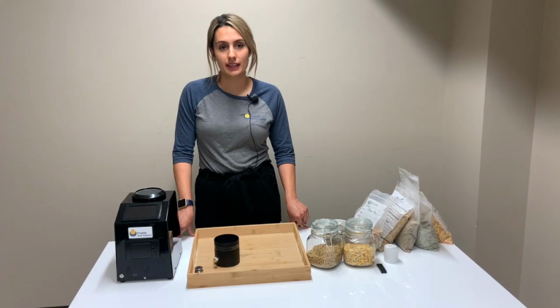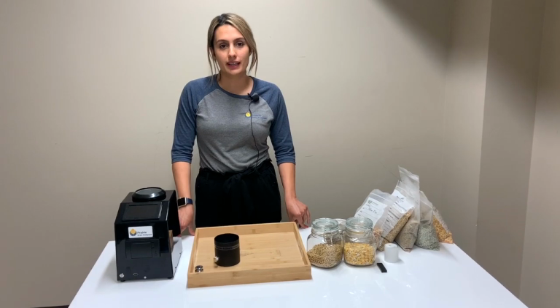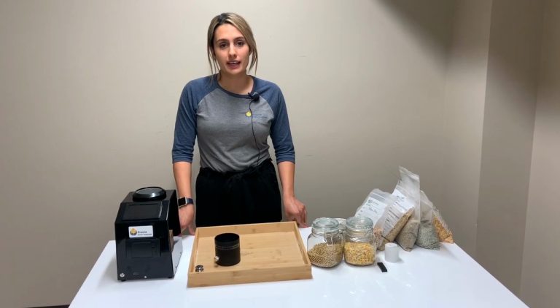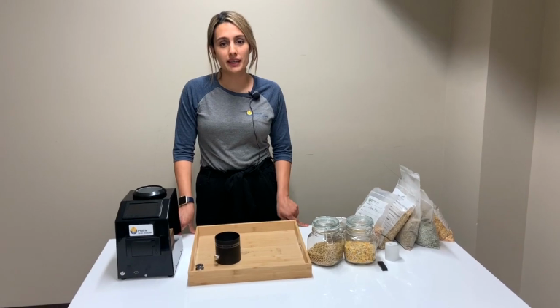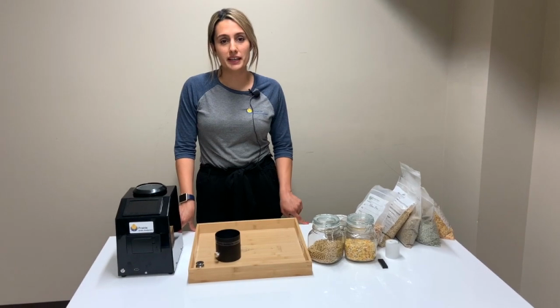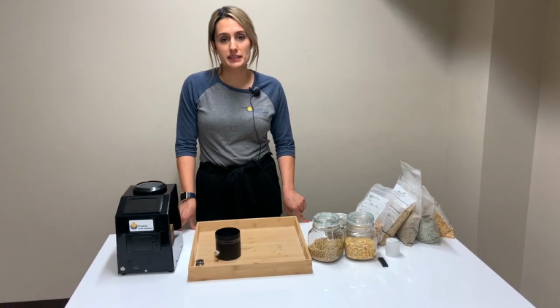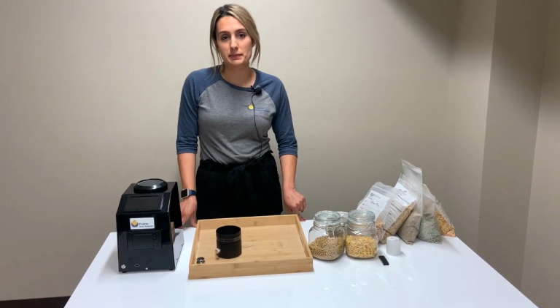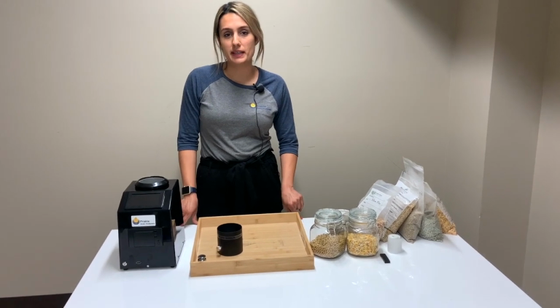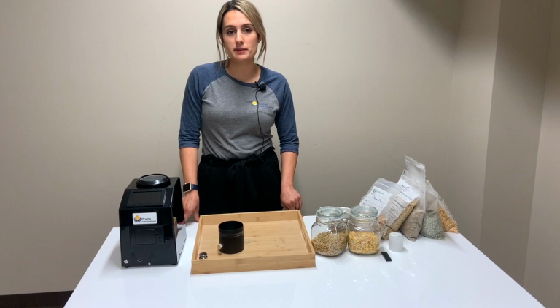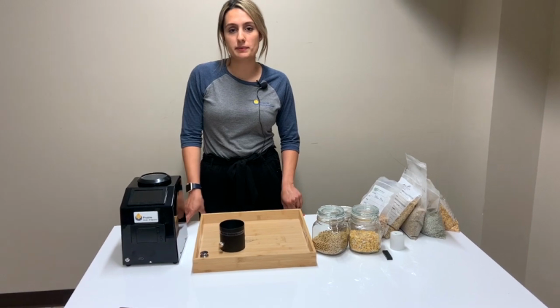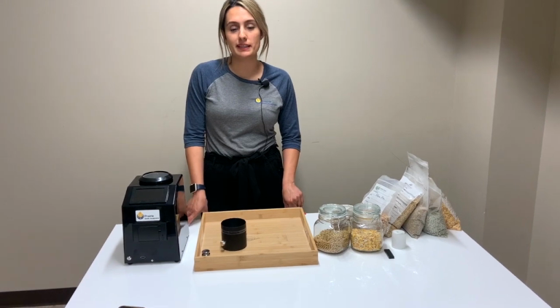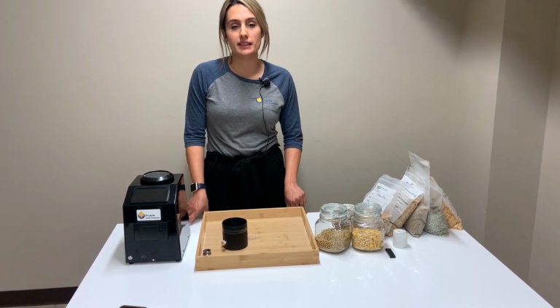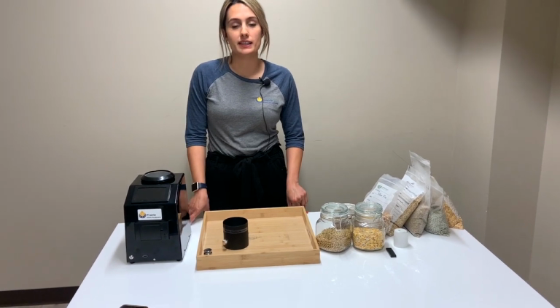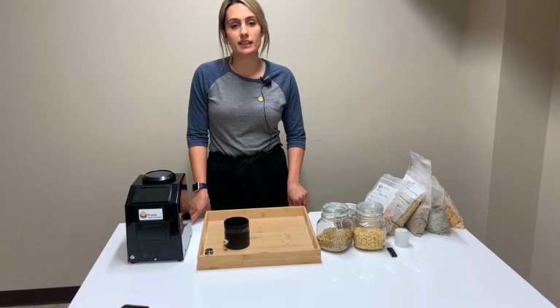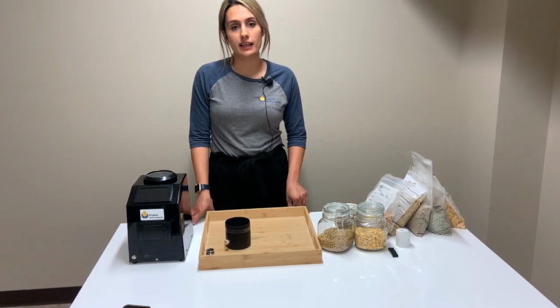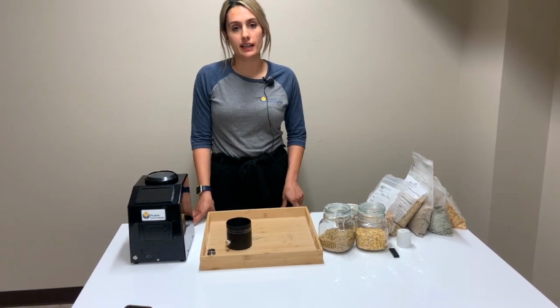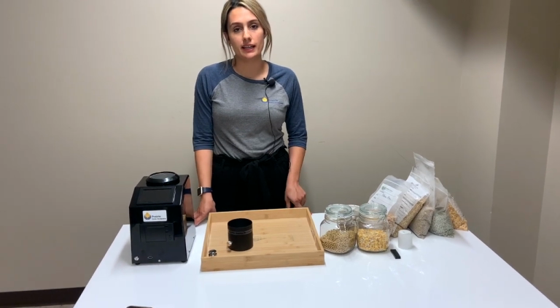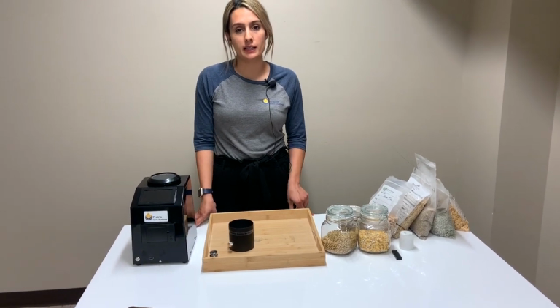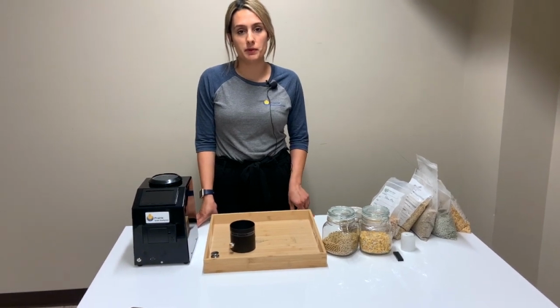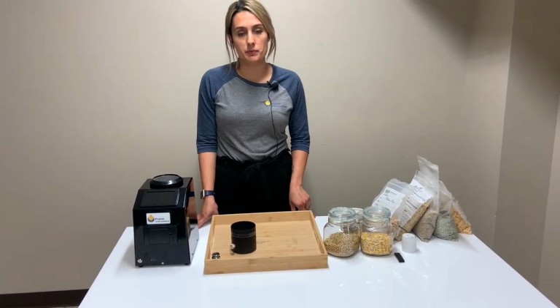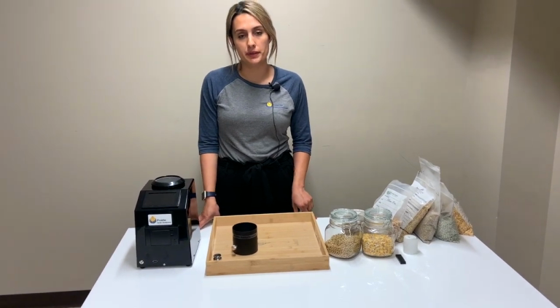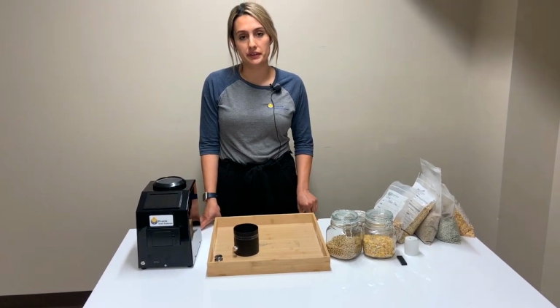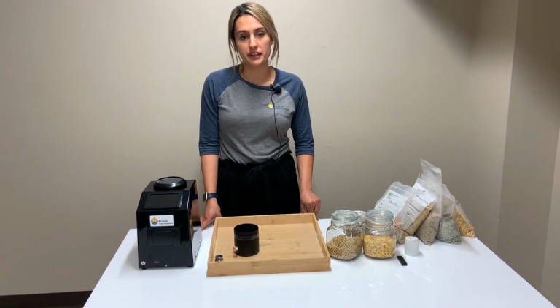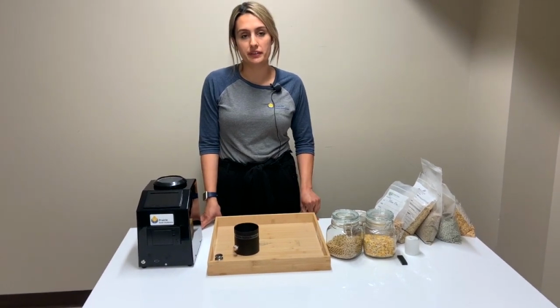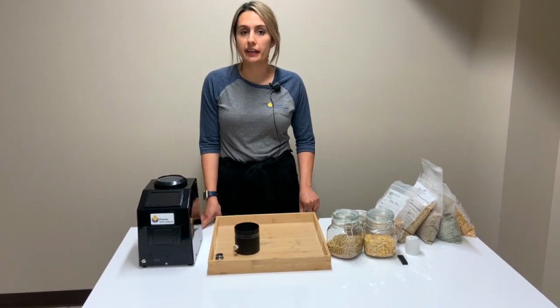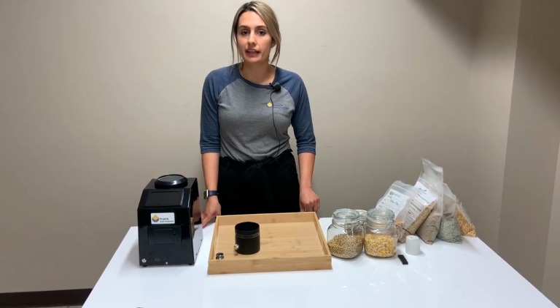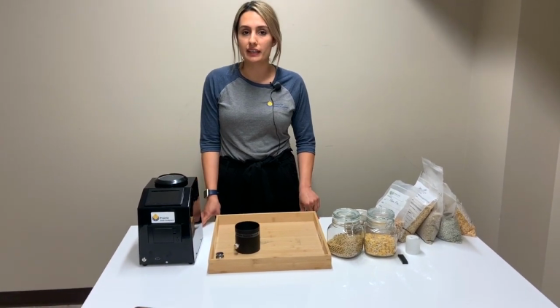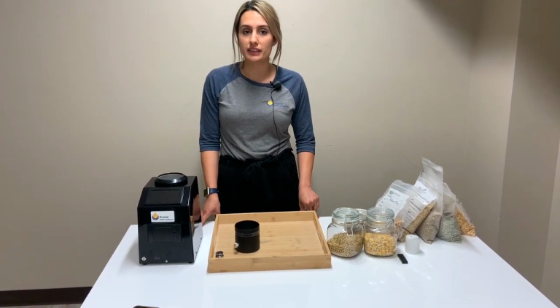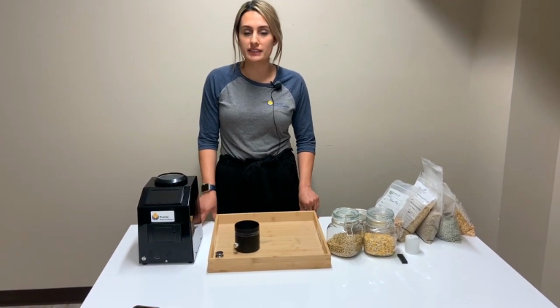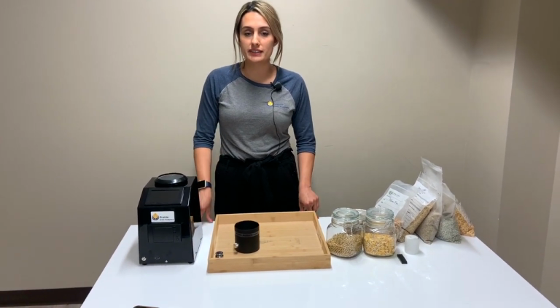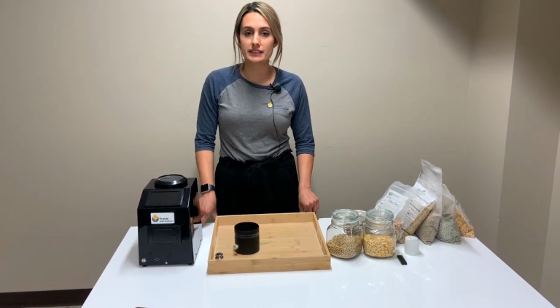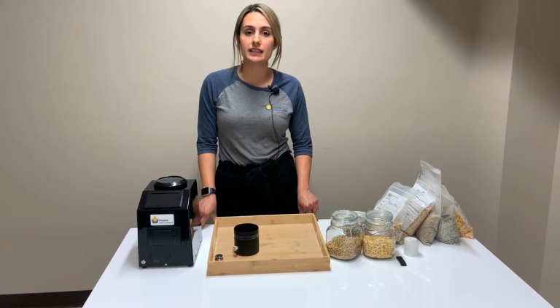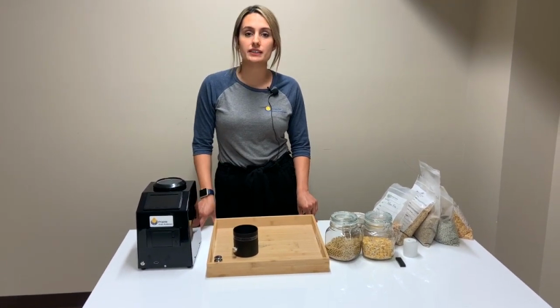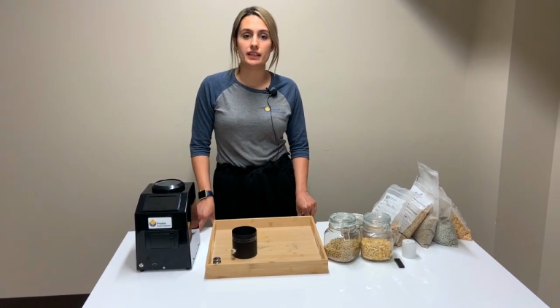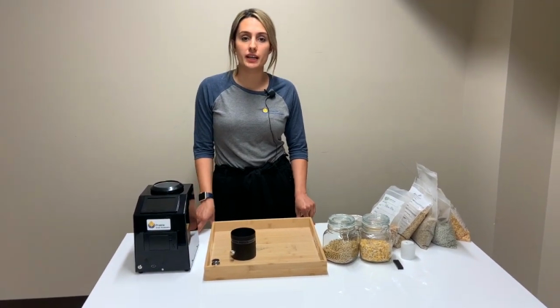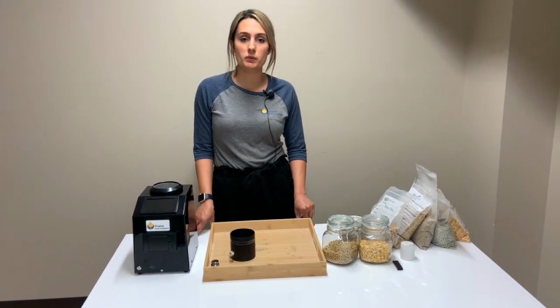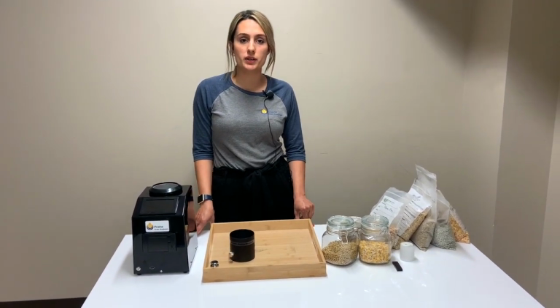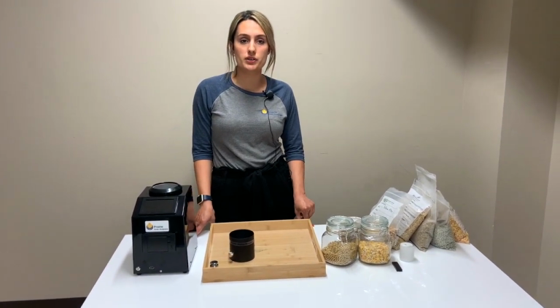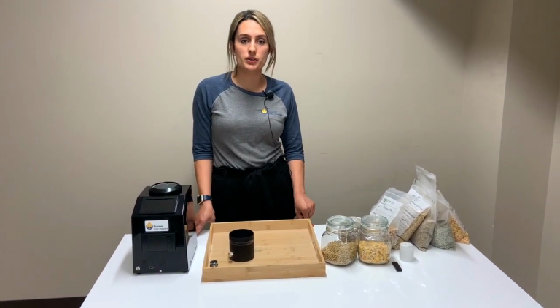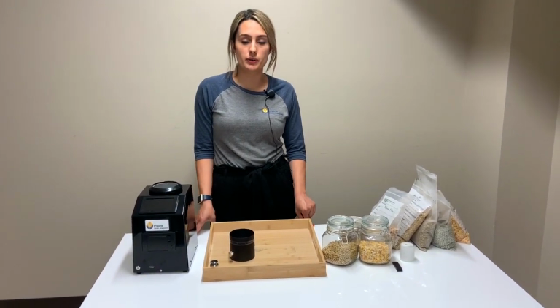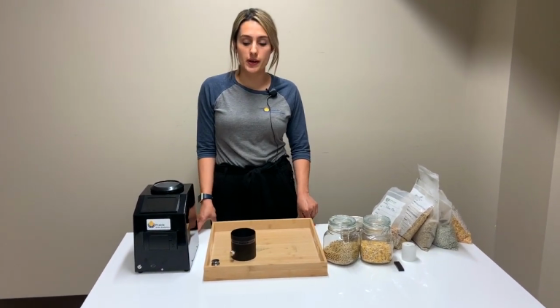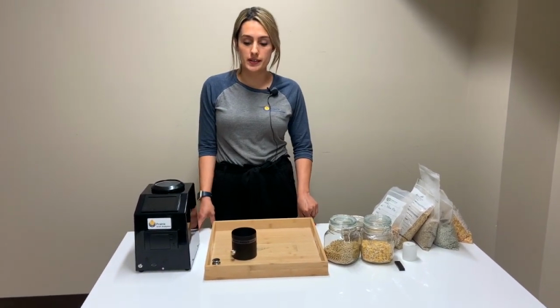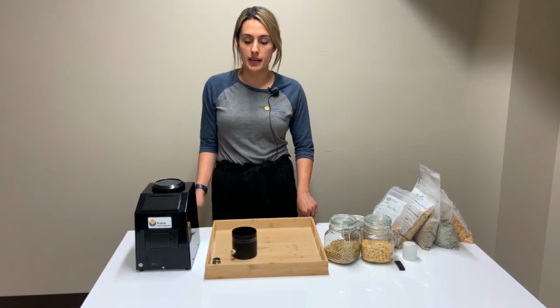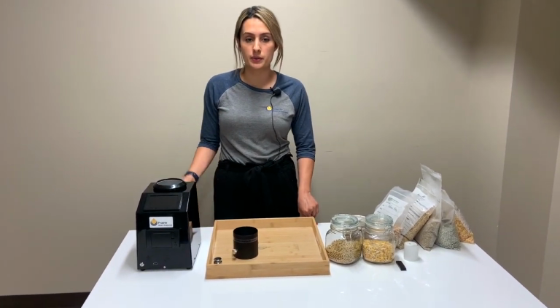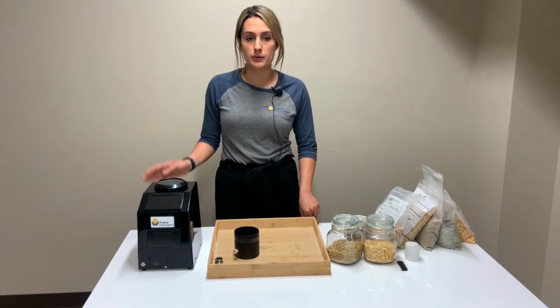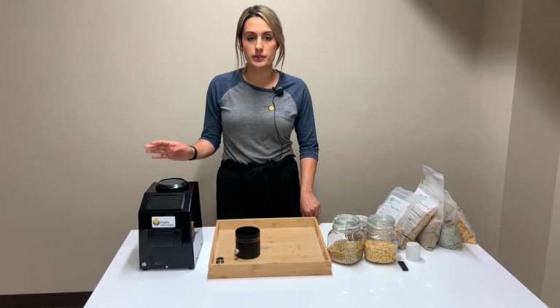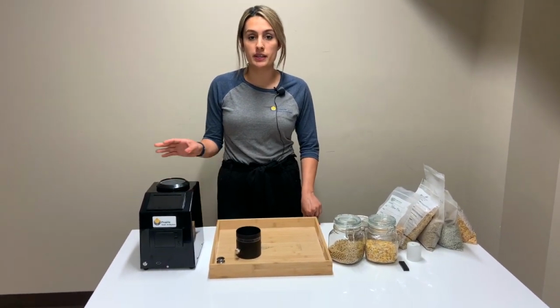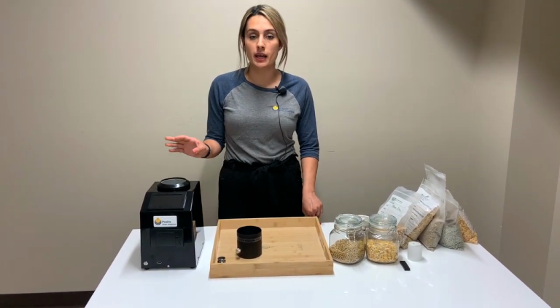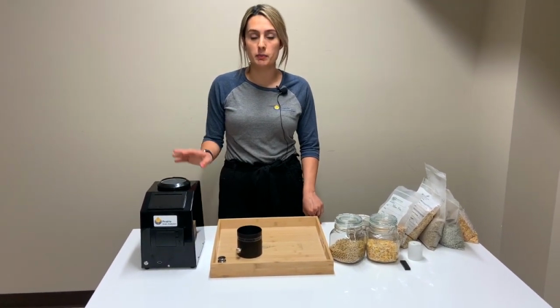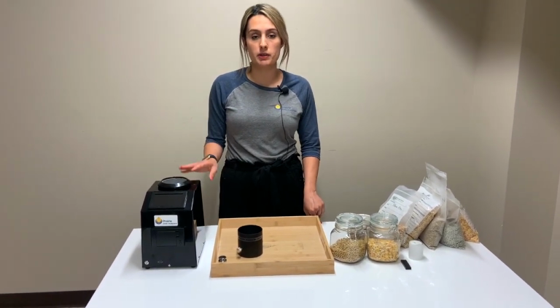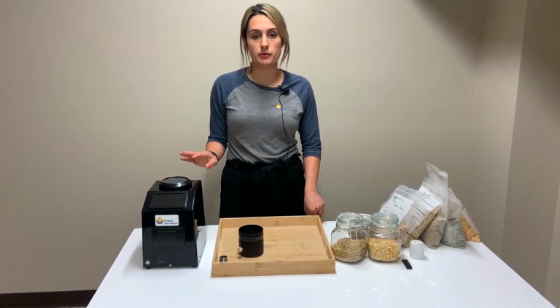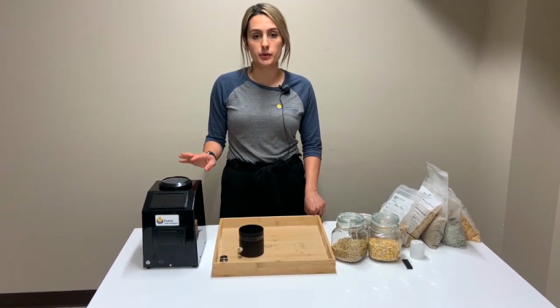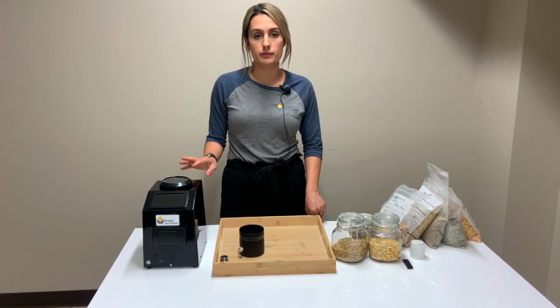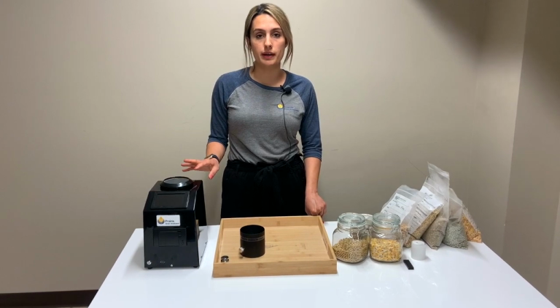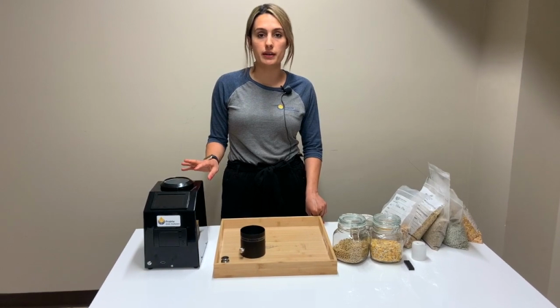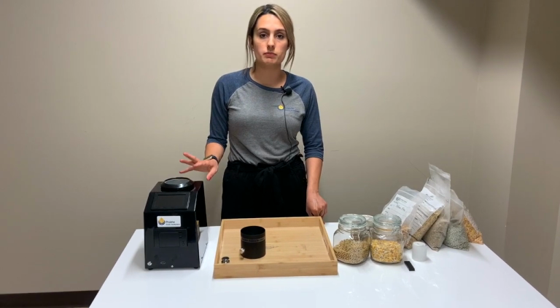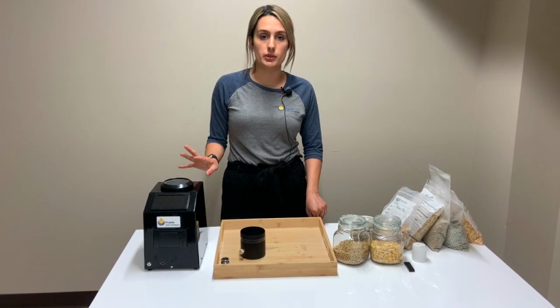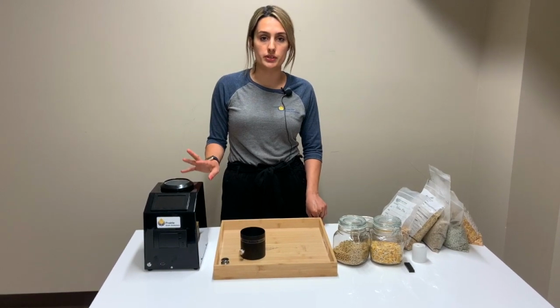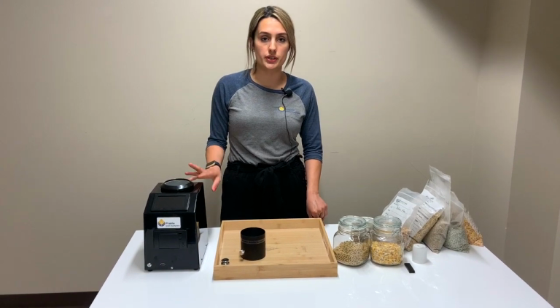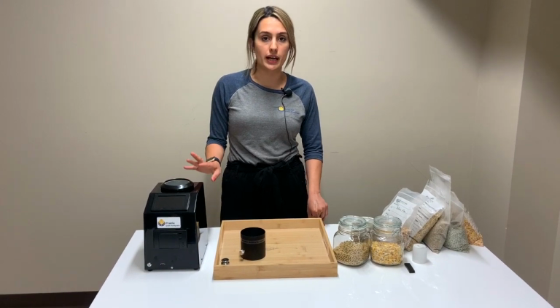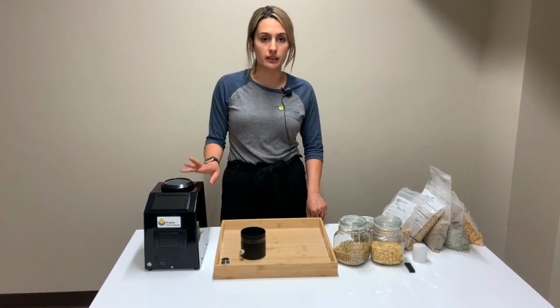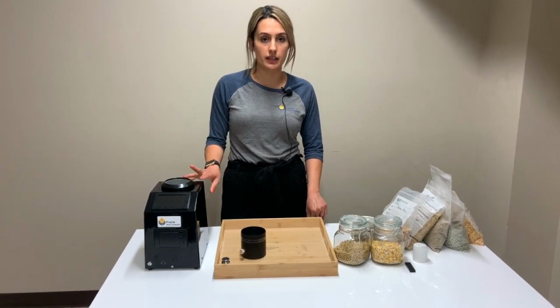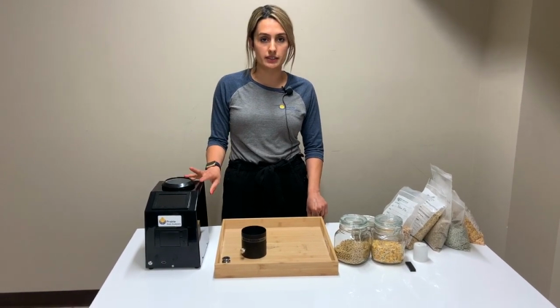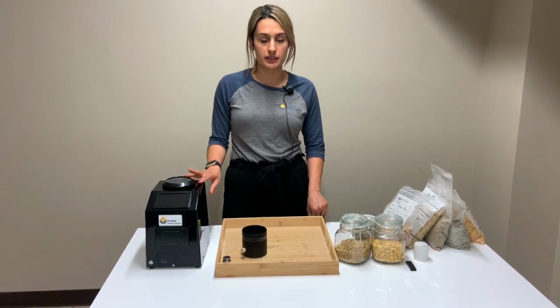Hi guys, my name is Mateen and I'm with Prairie Grain Analyzers. Today I want to show you how to use the MA405 Moisture Analyzer.